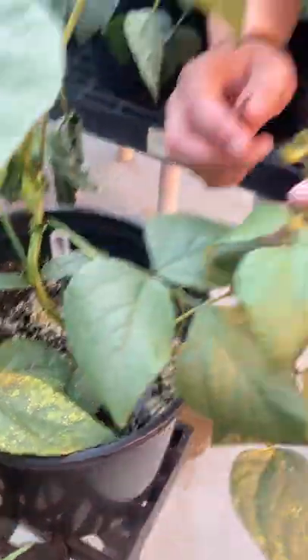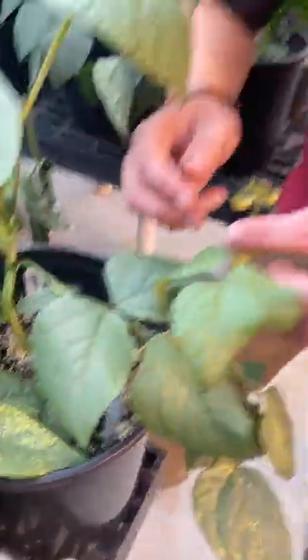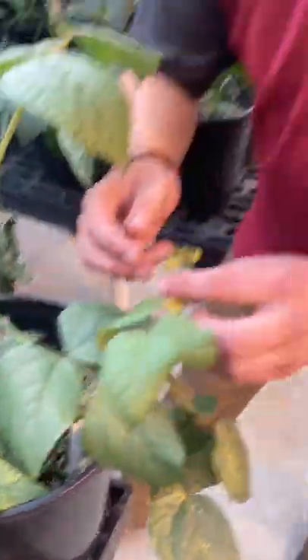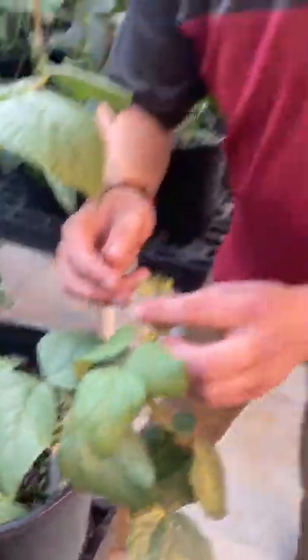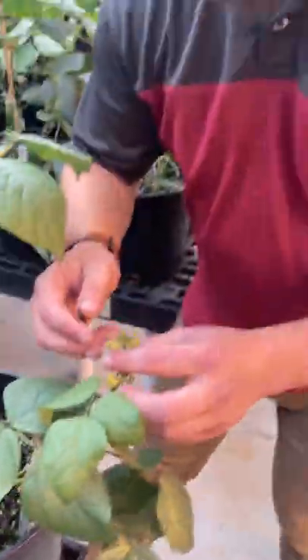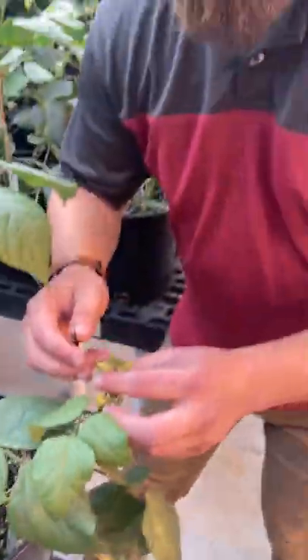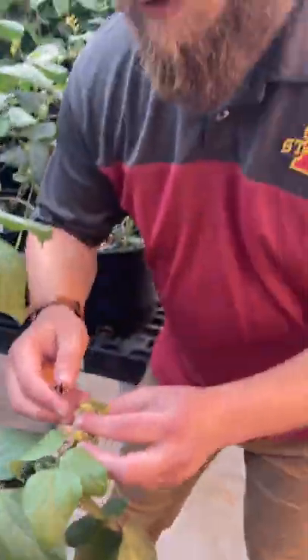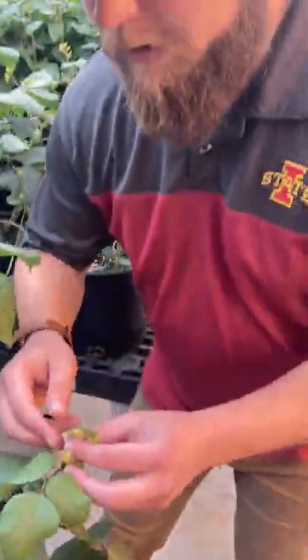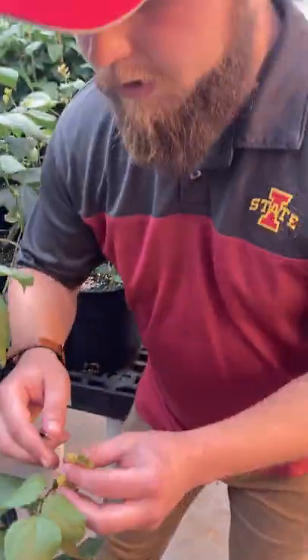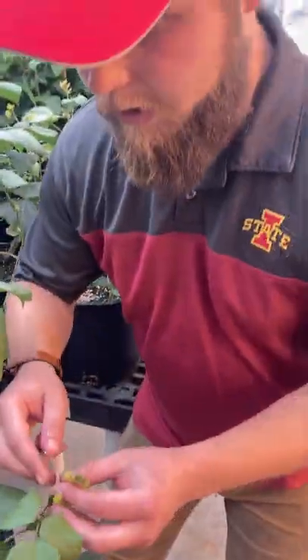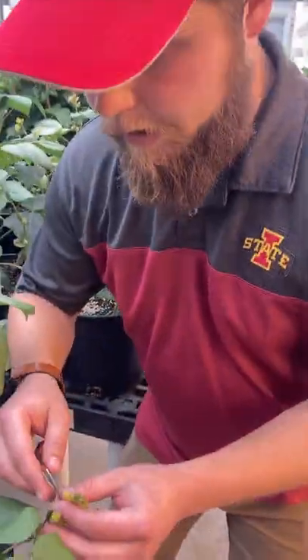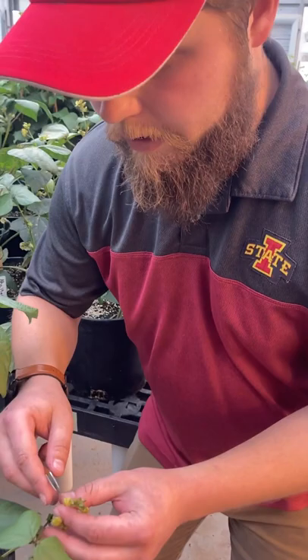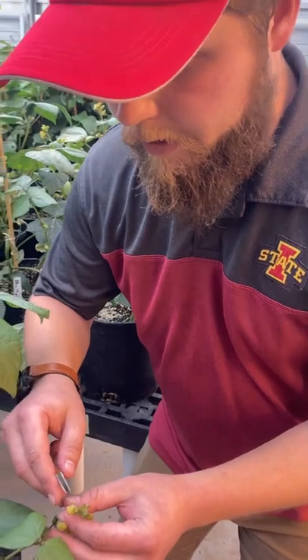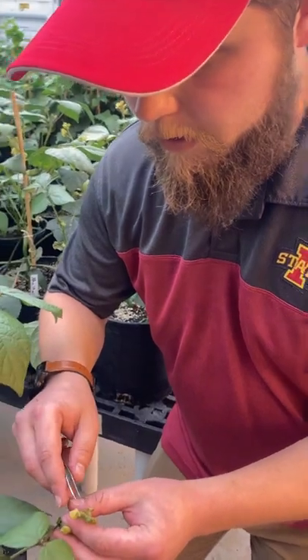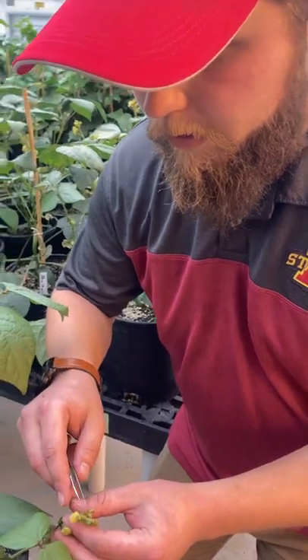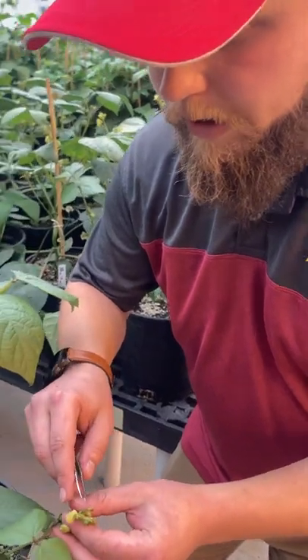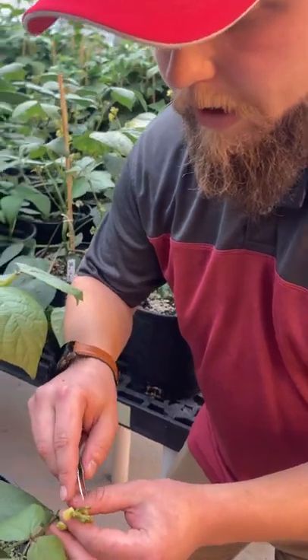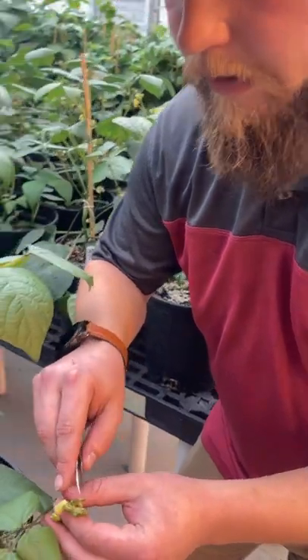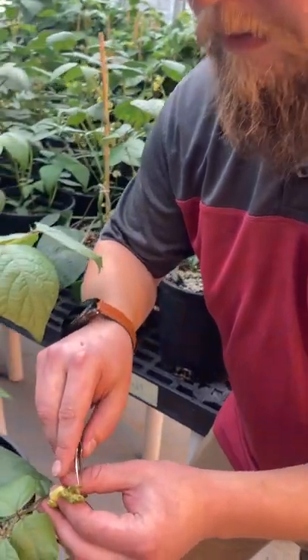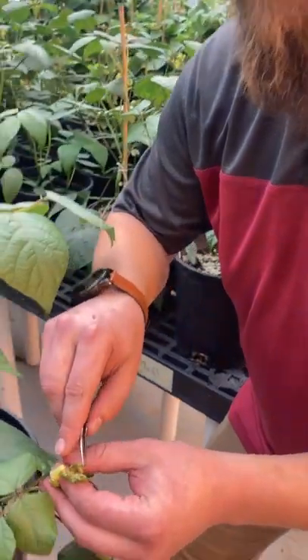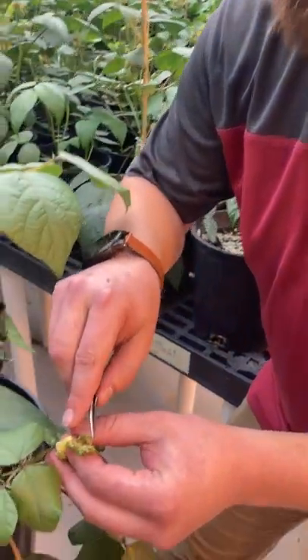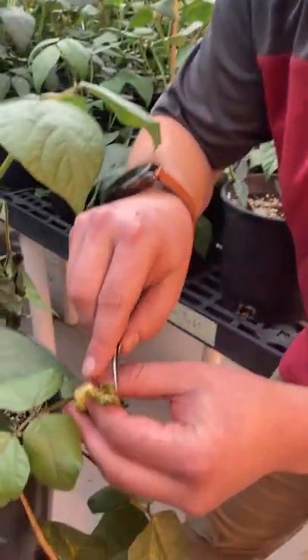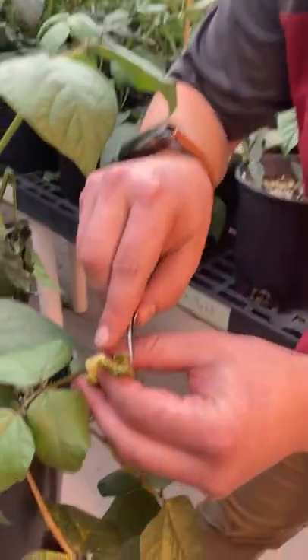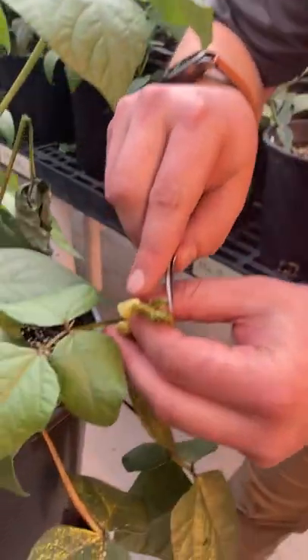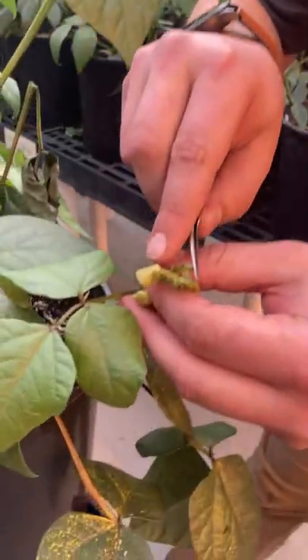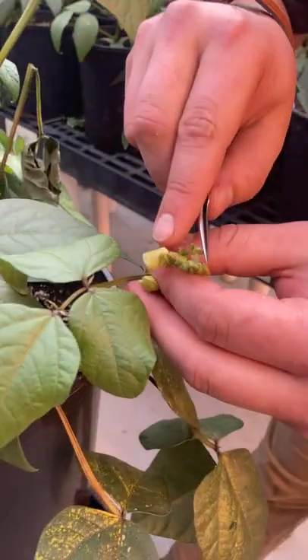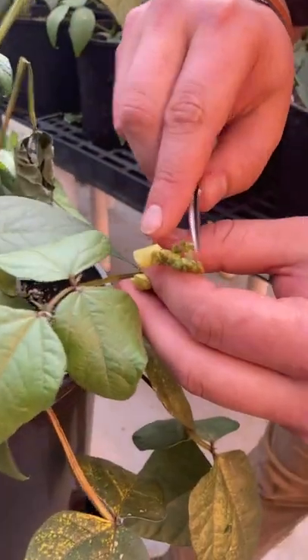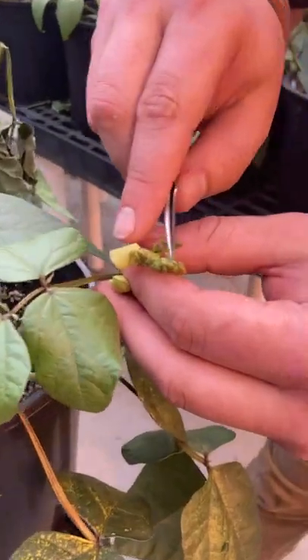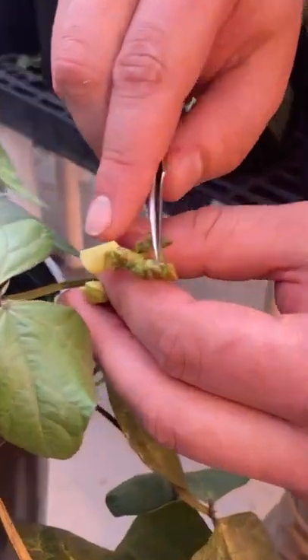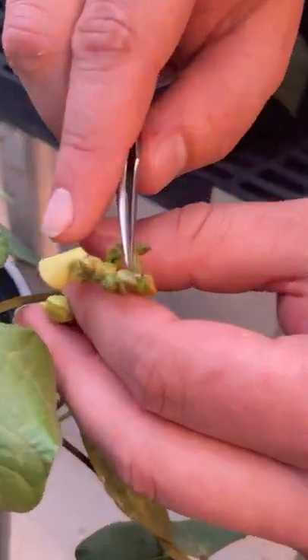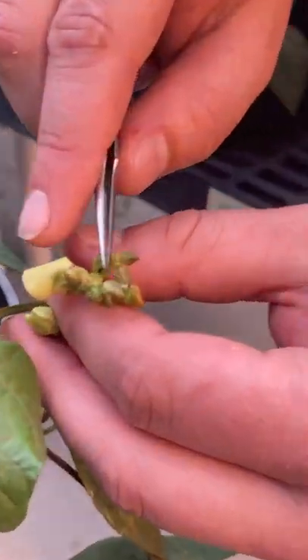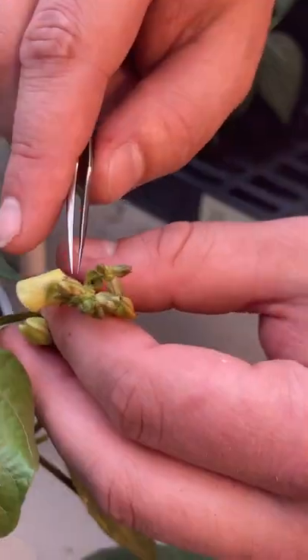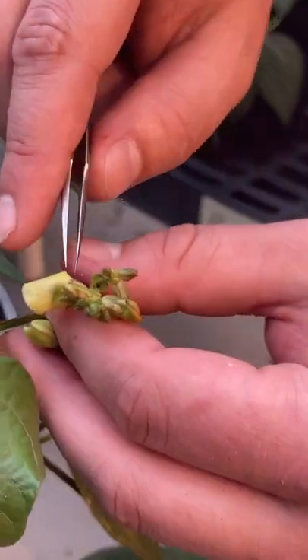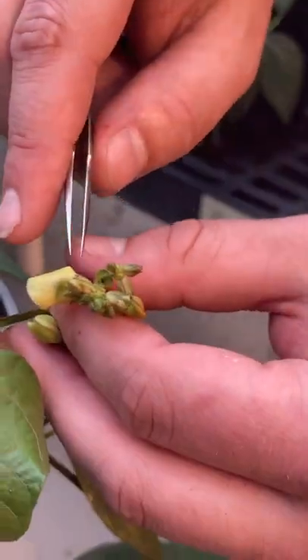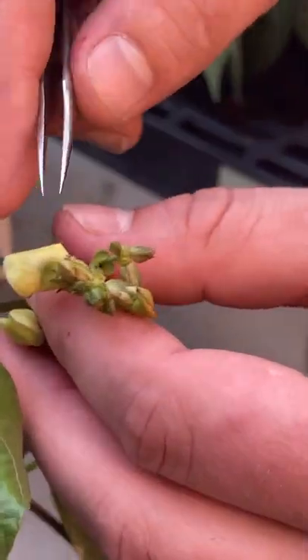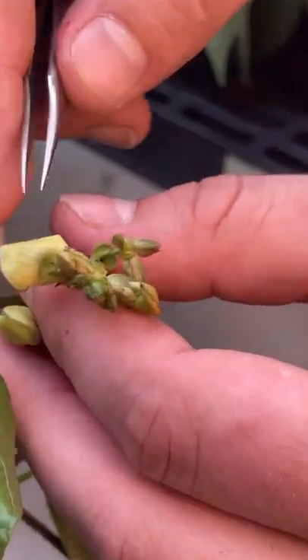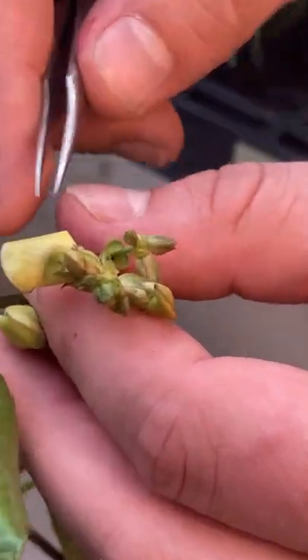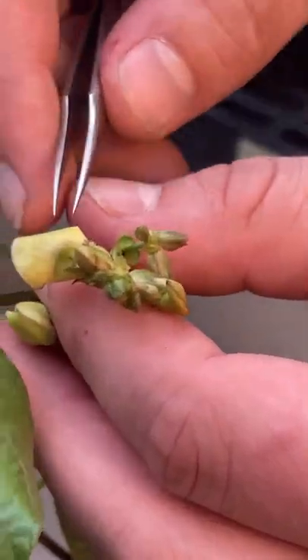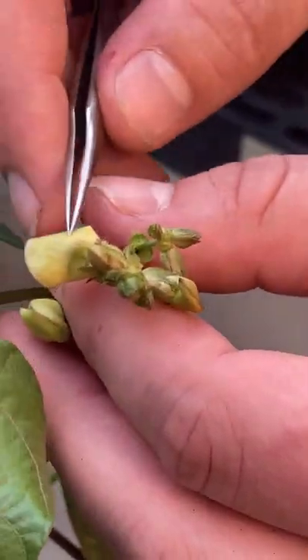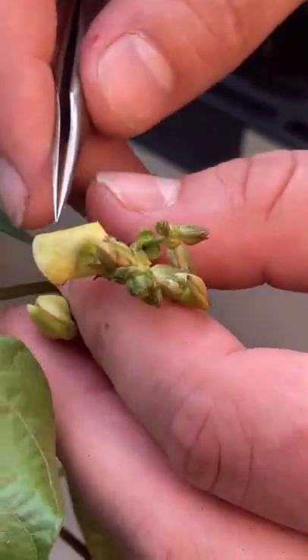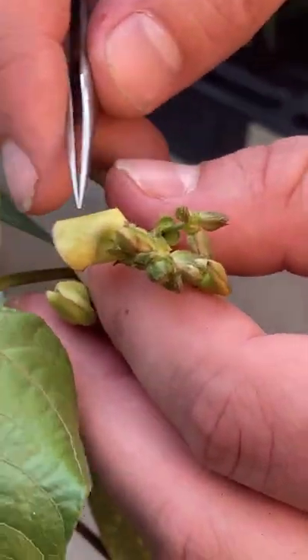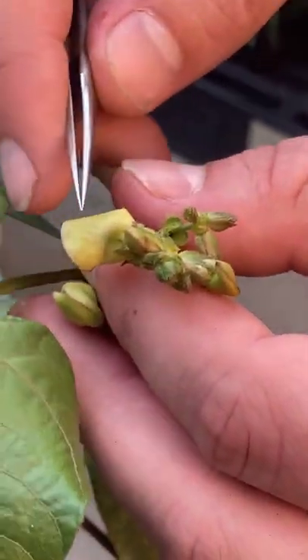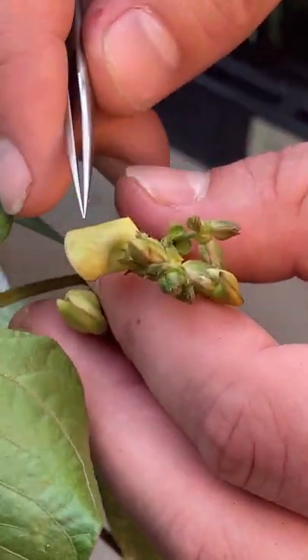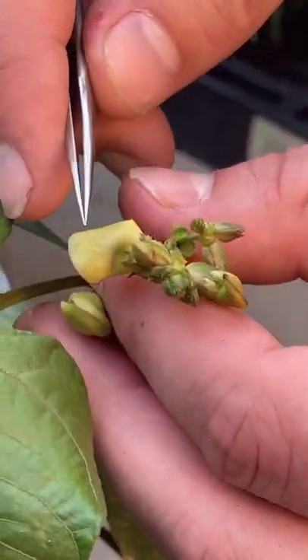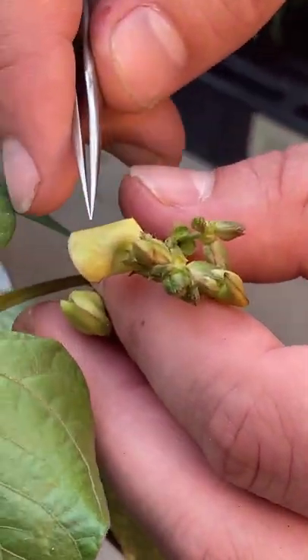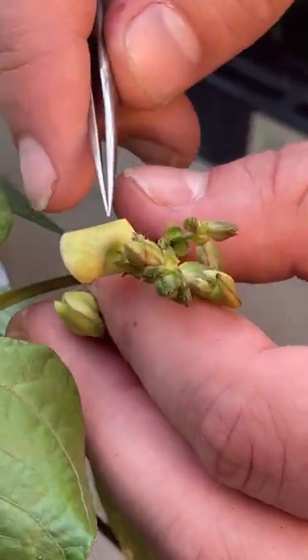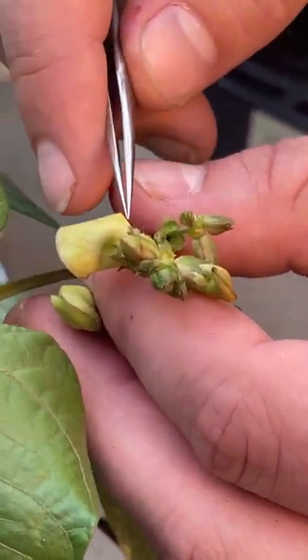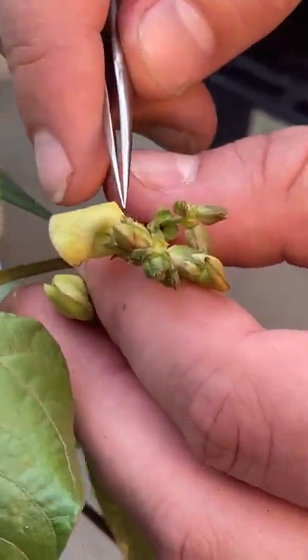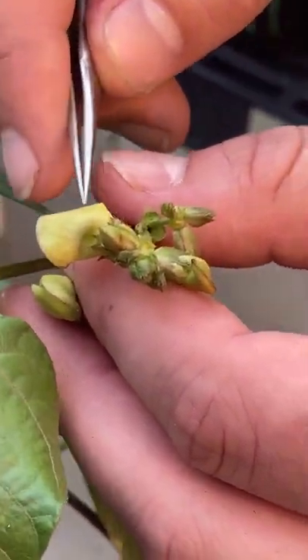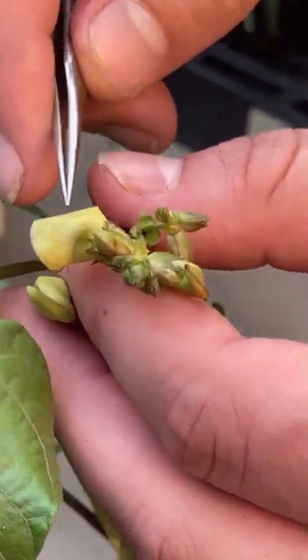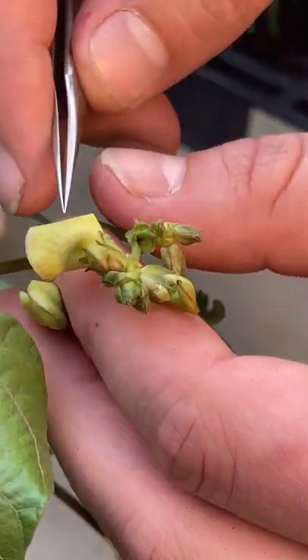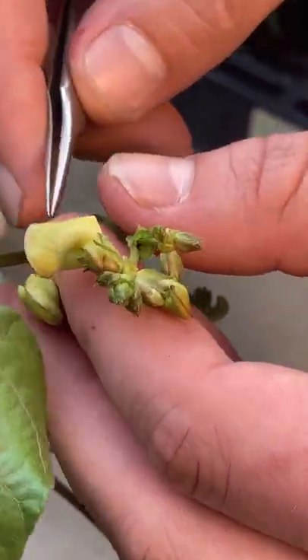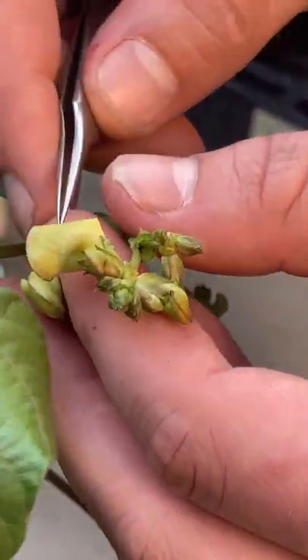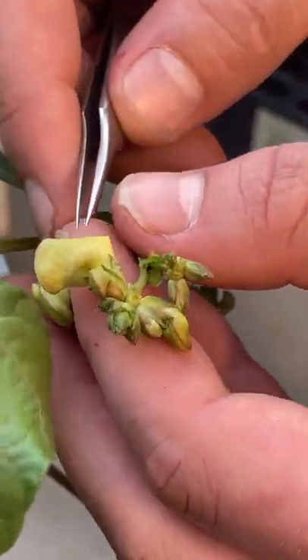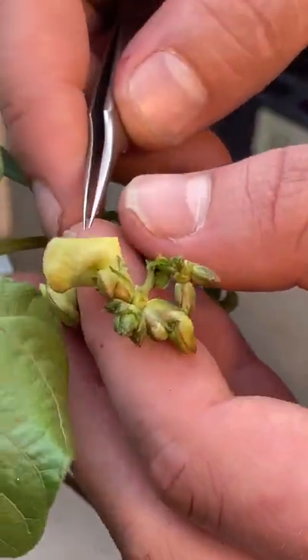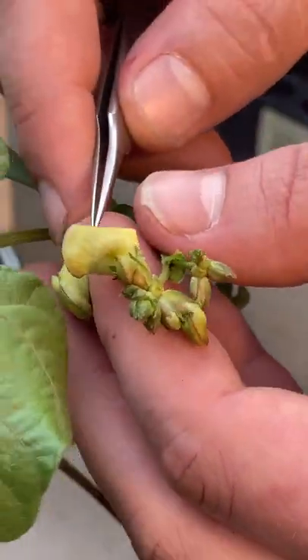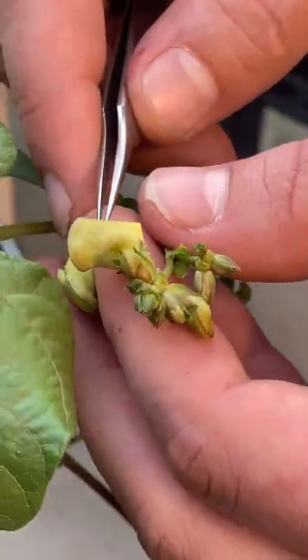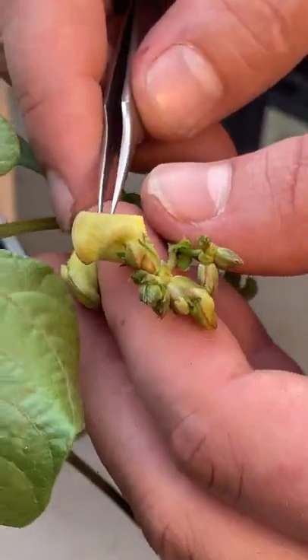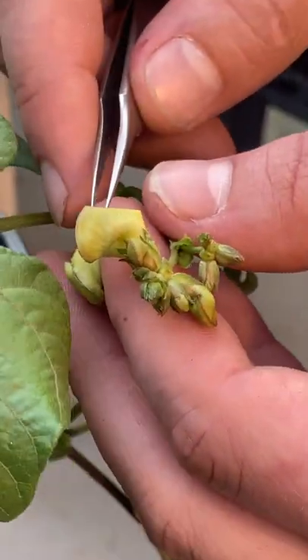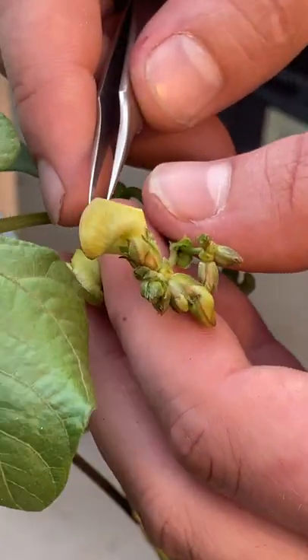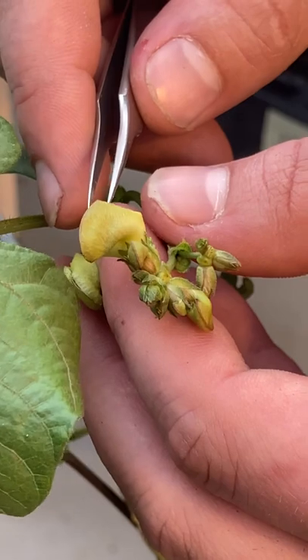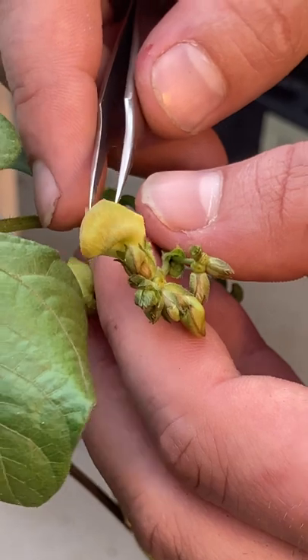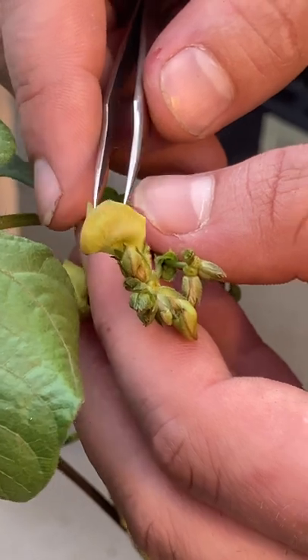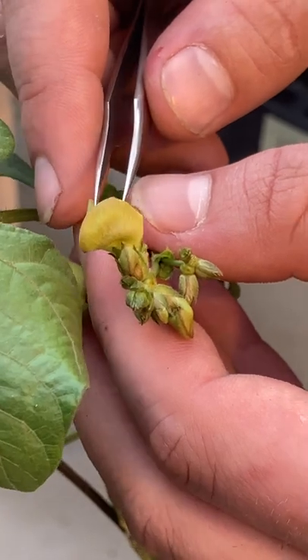As you can see here, we have some female buds, some already pollinated buds that will turn into flowers.